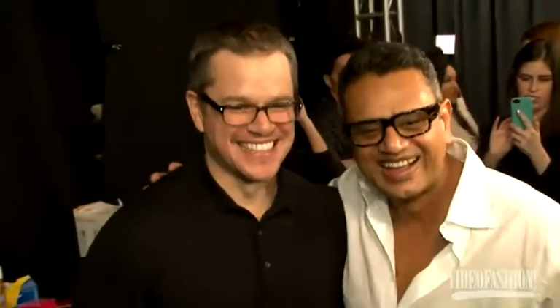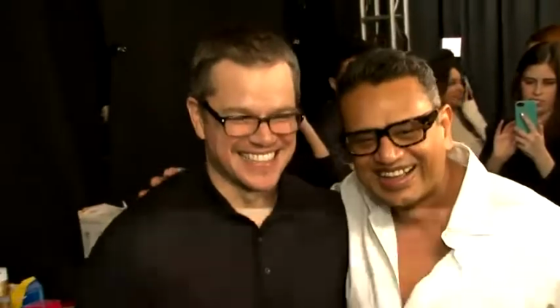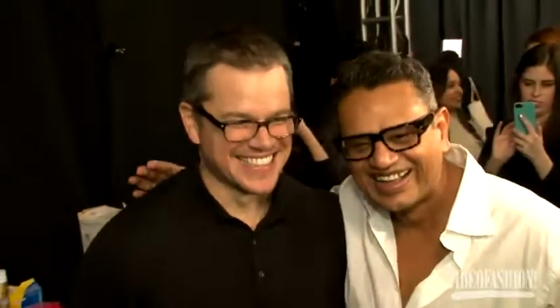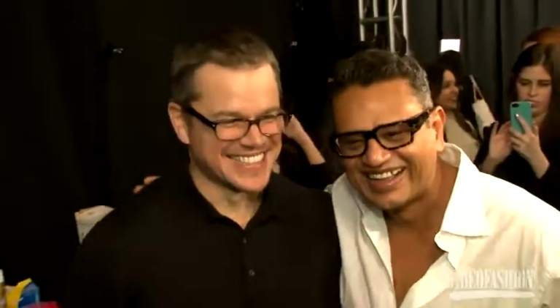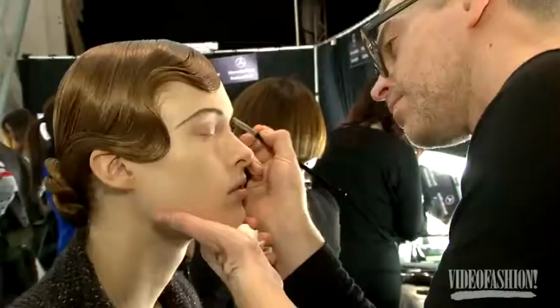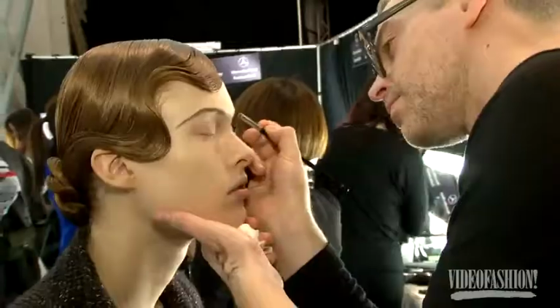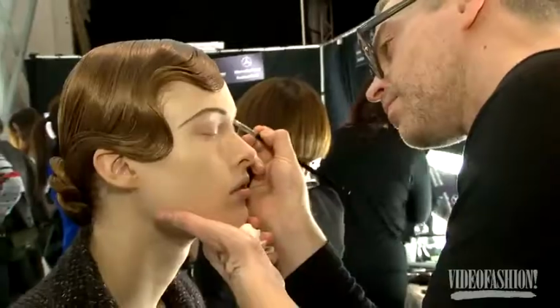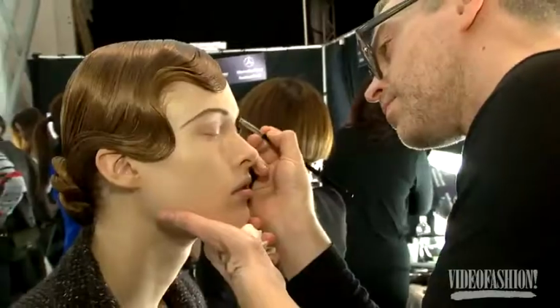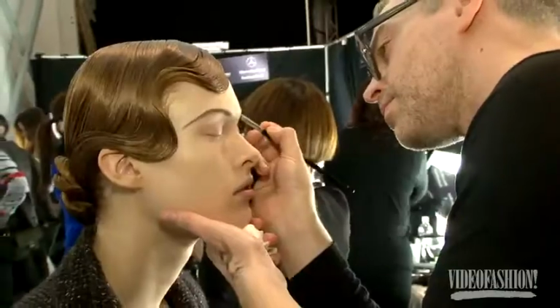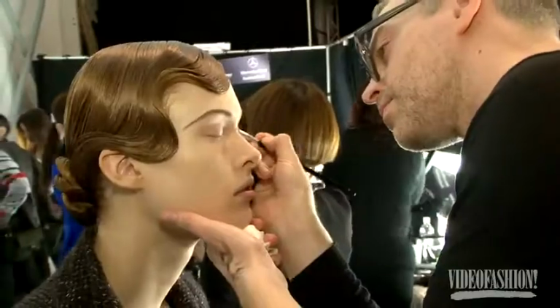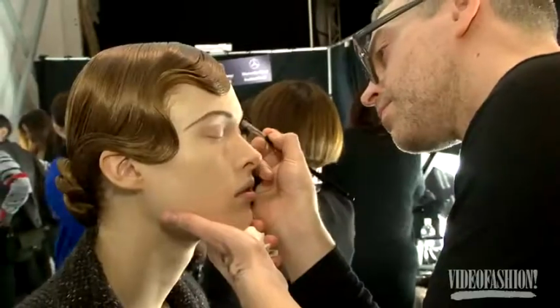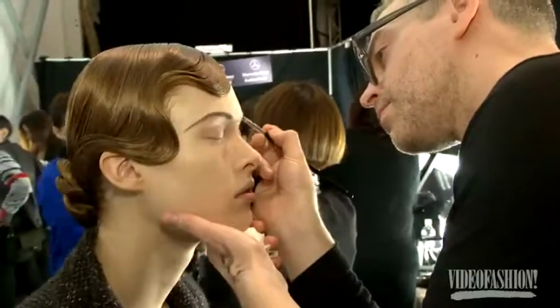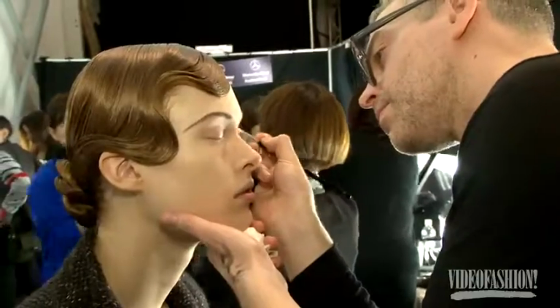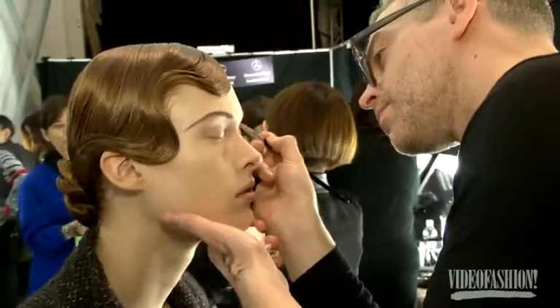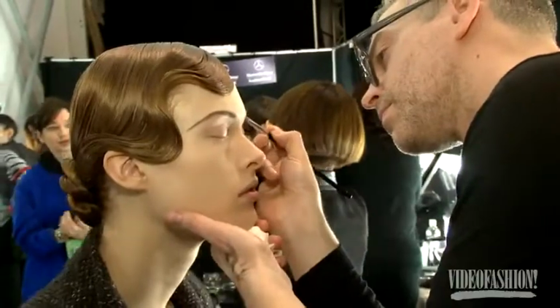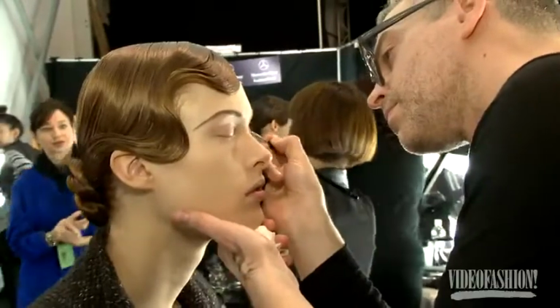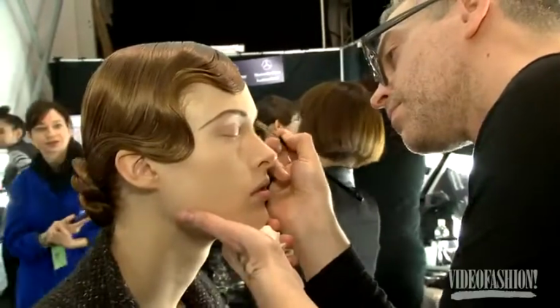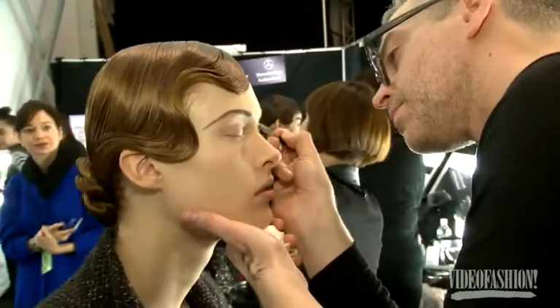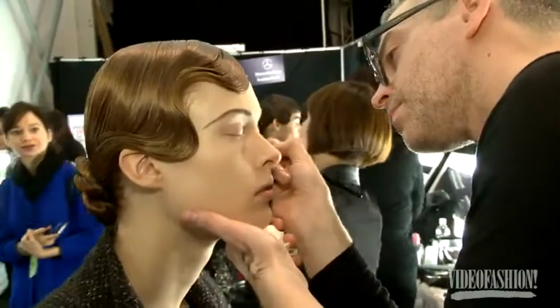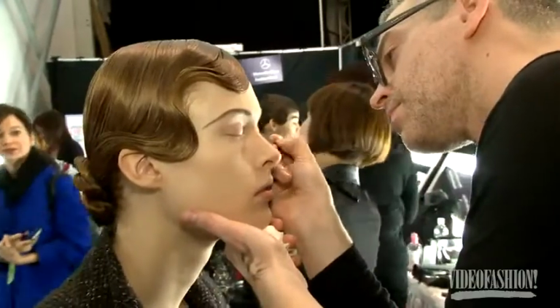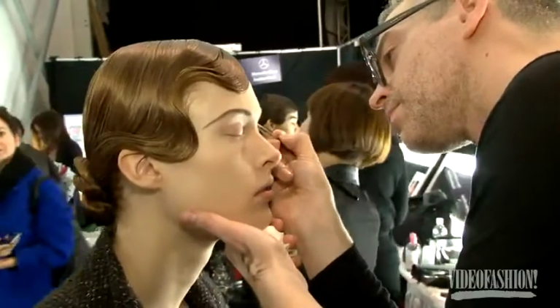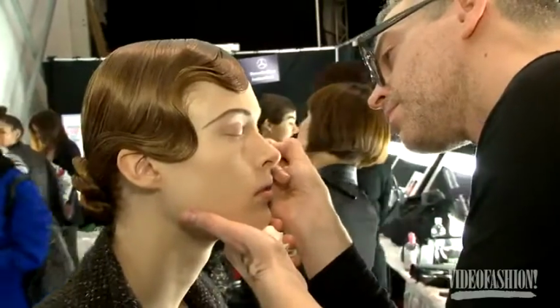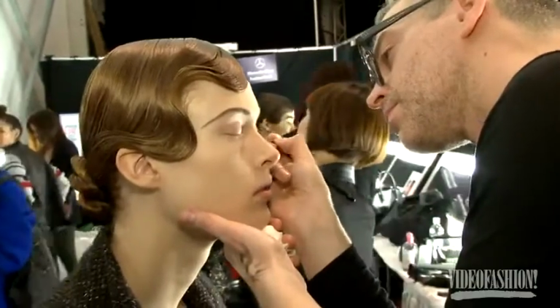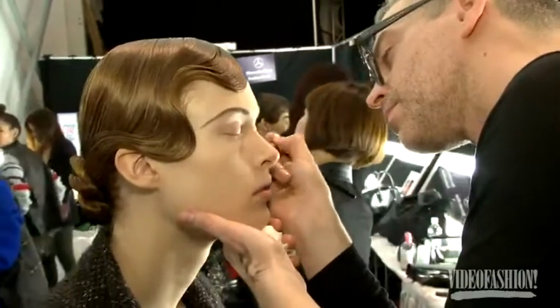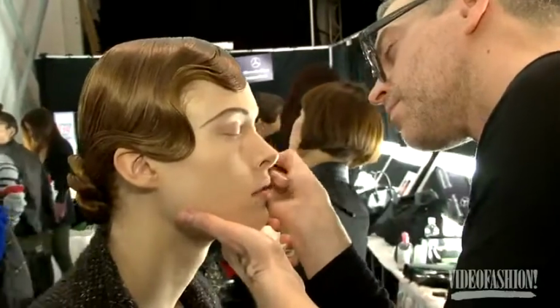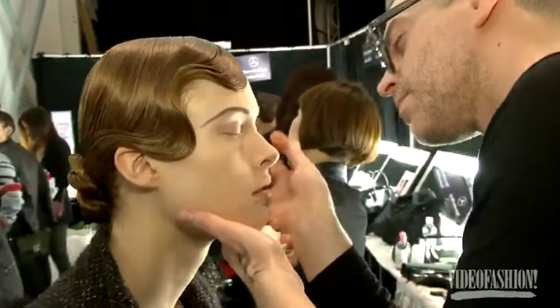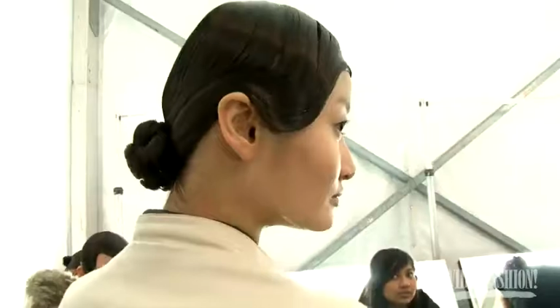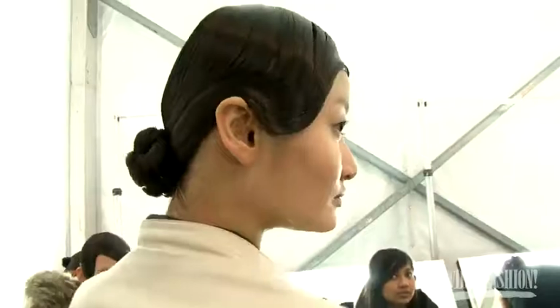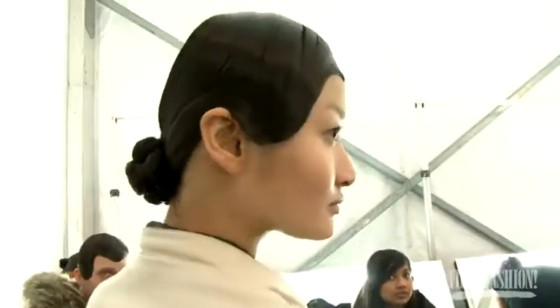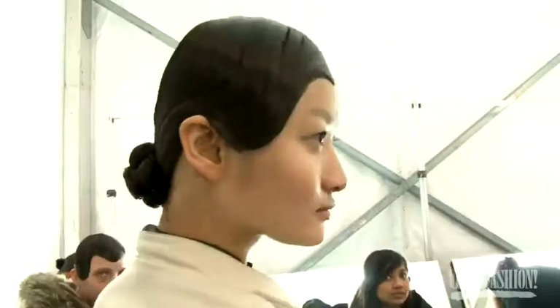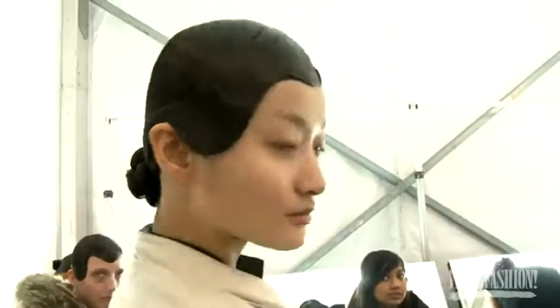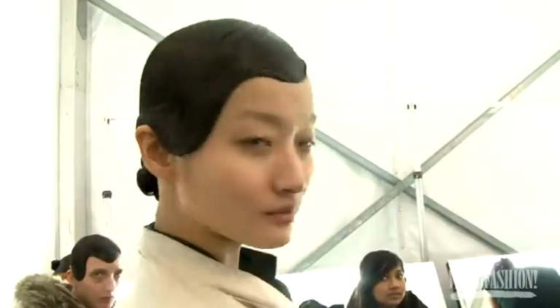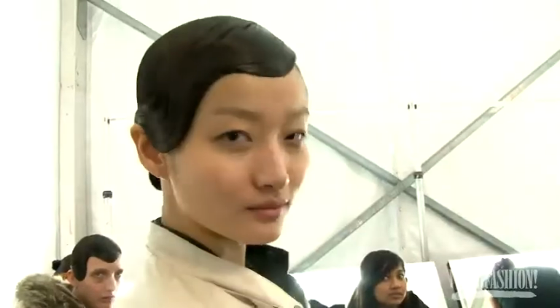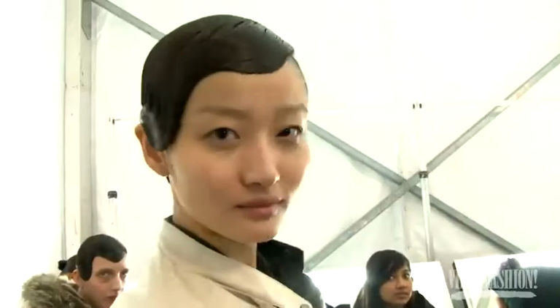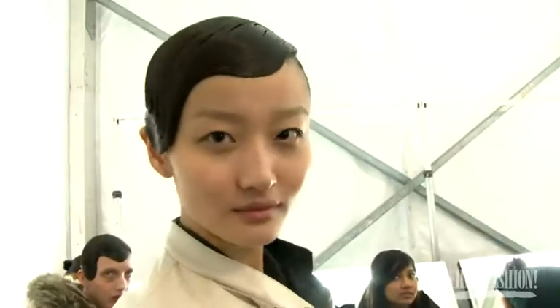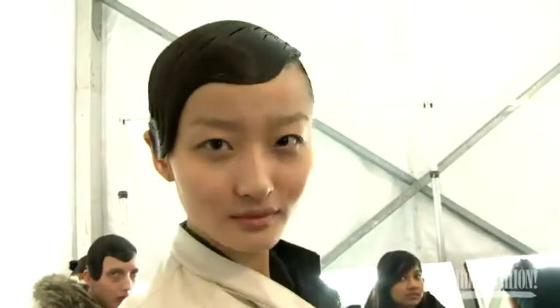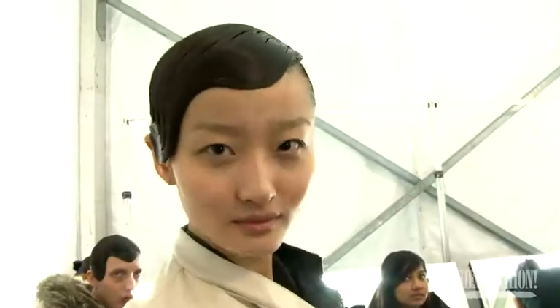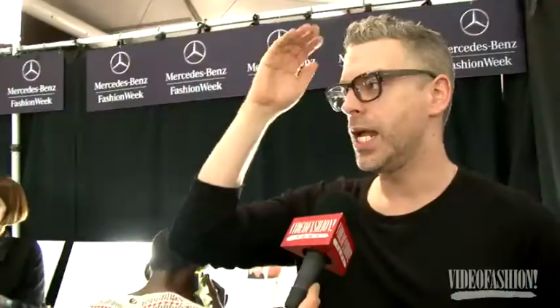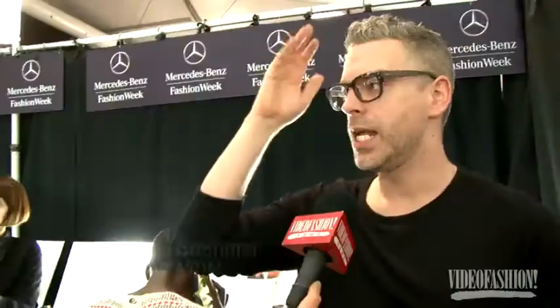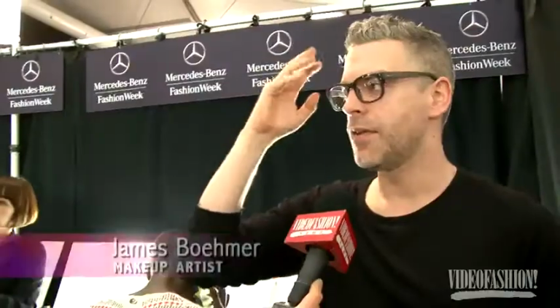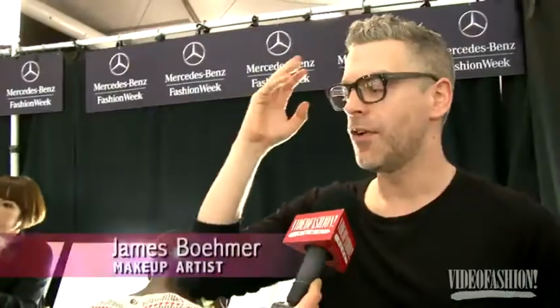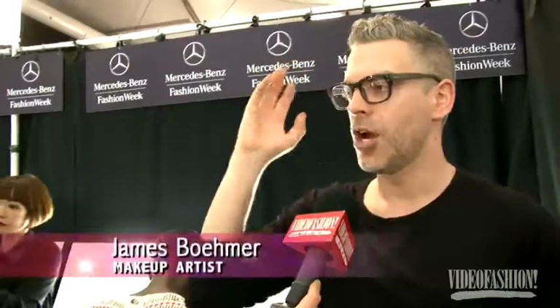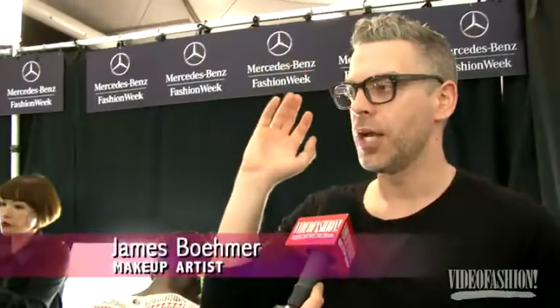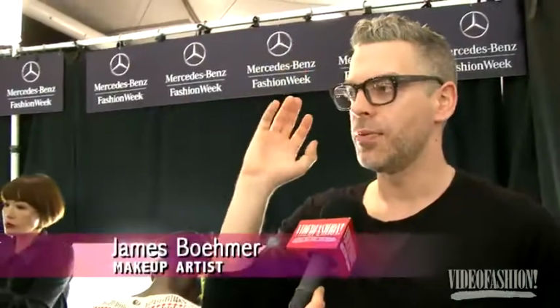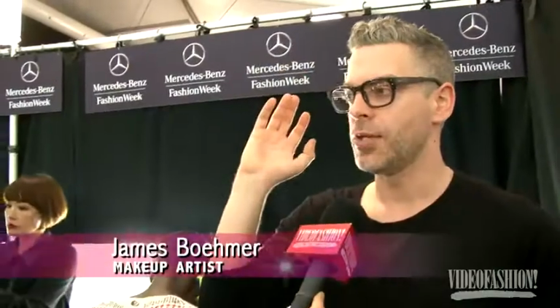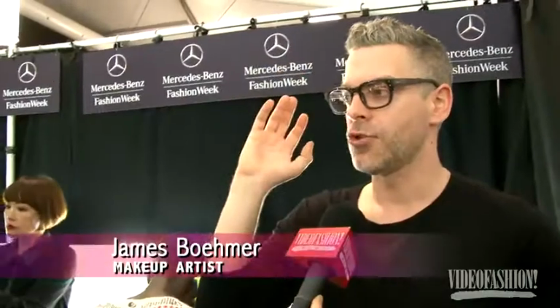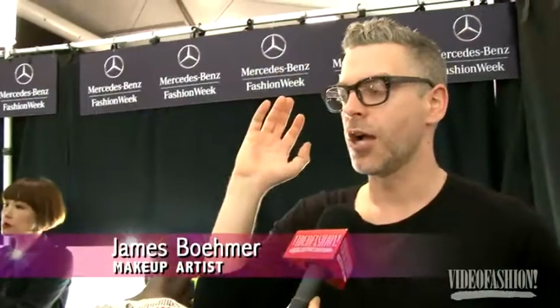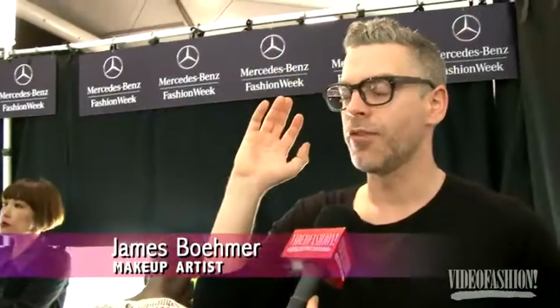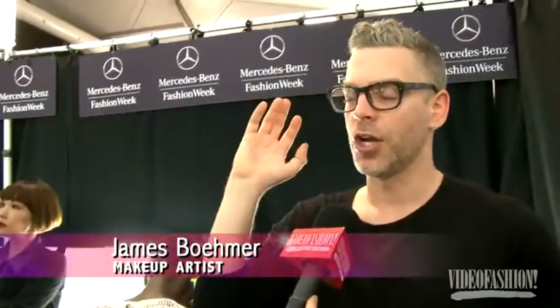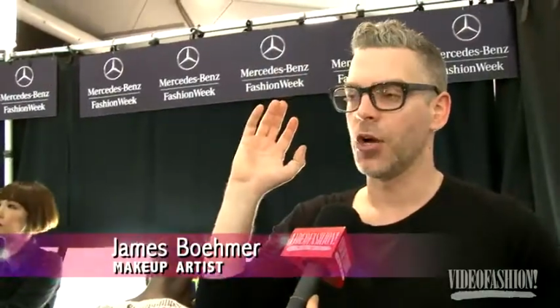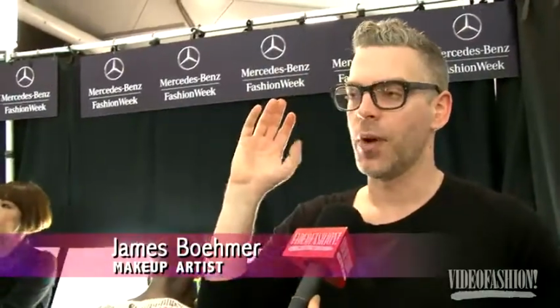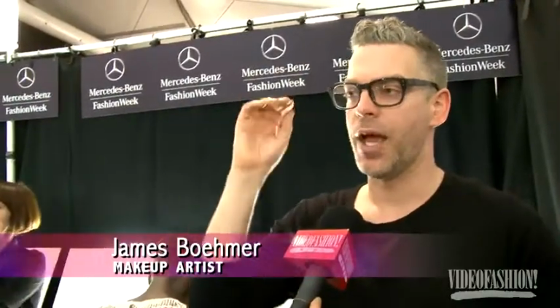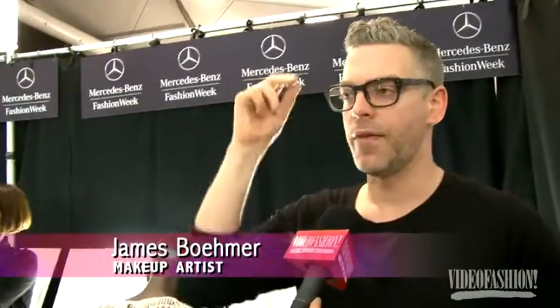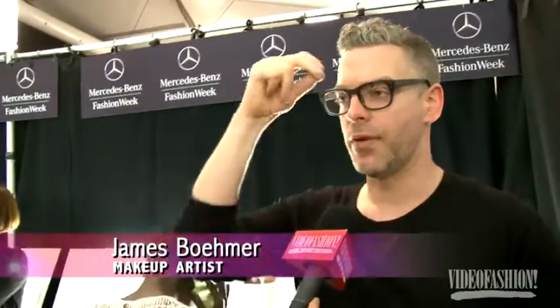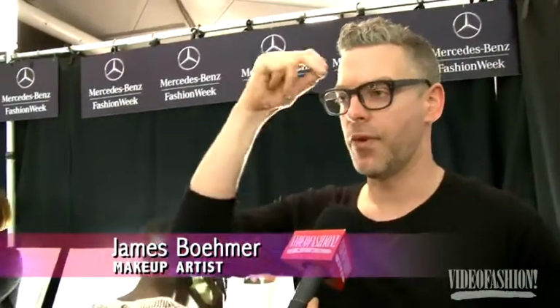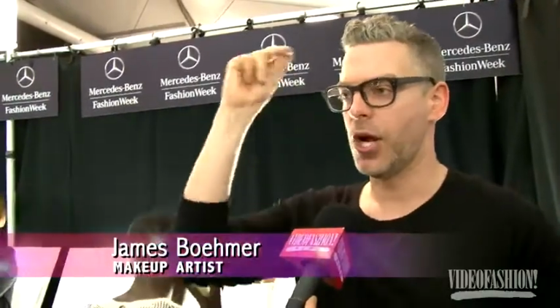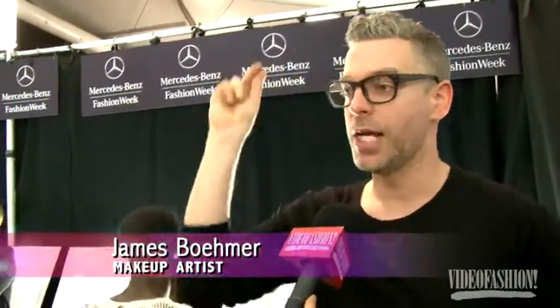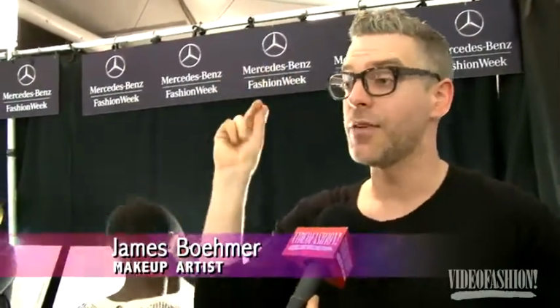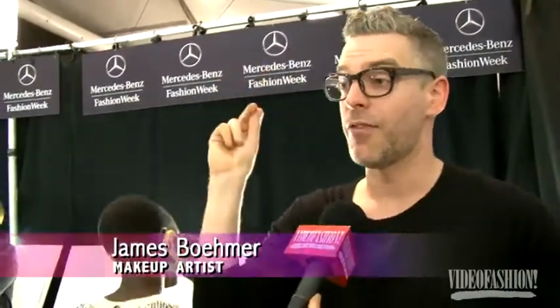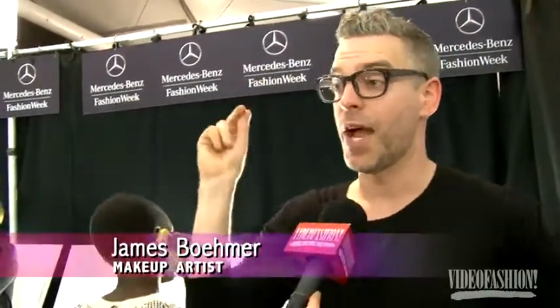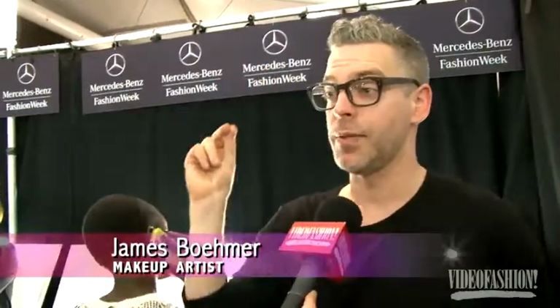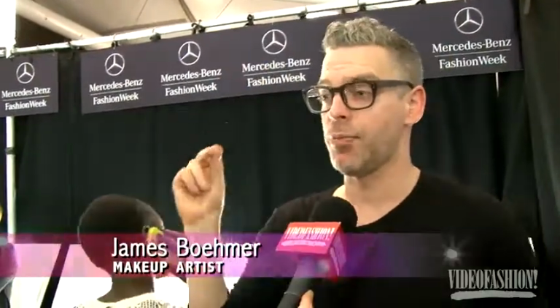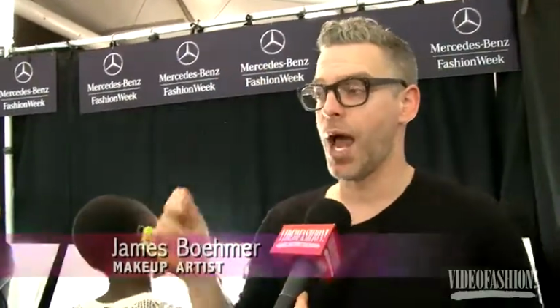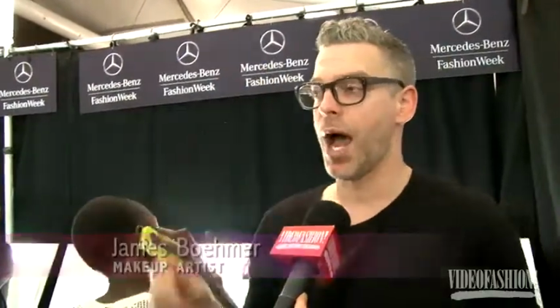The hair and makeup look was really all about this feeling of the 20s. It's a very strong finger wave and a very defined brow.